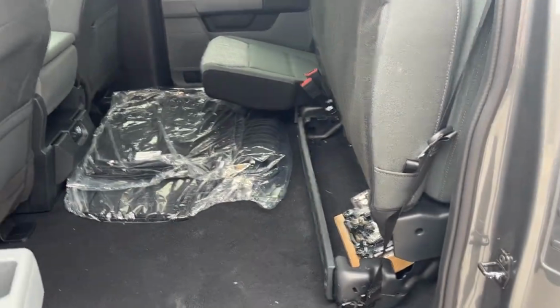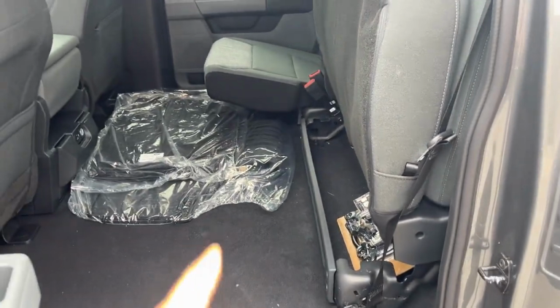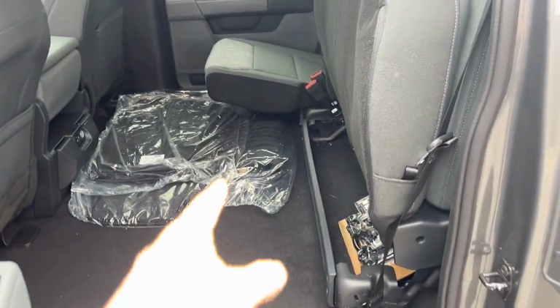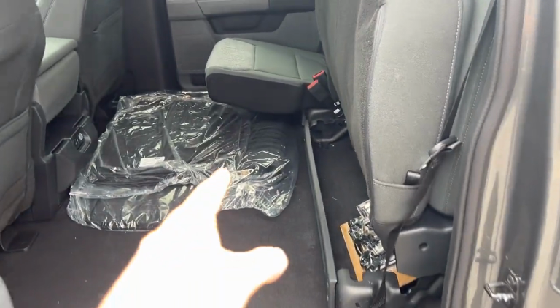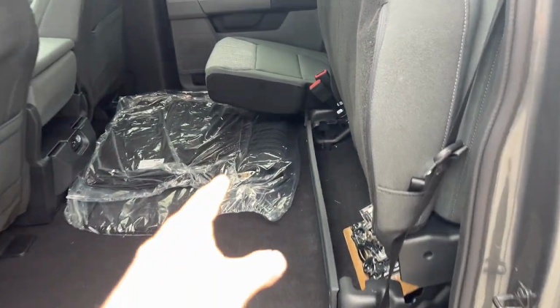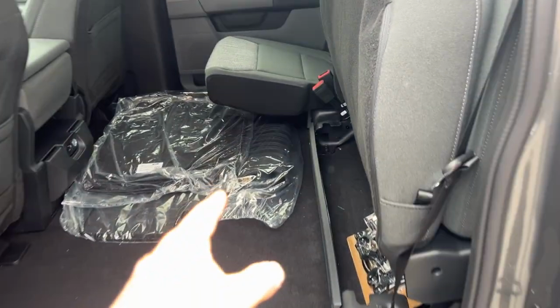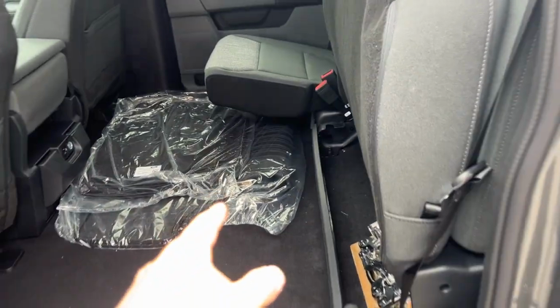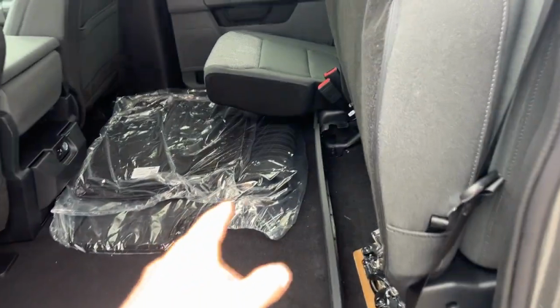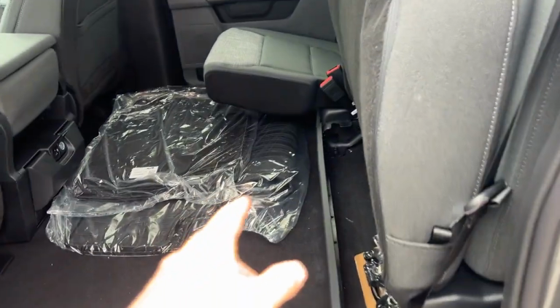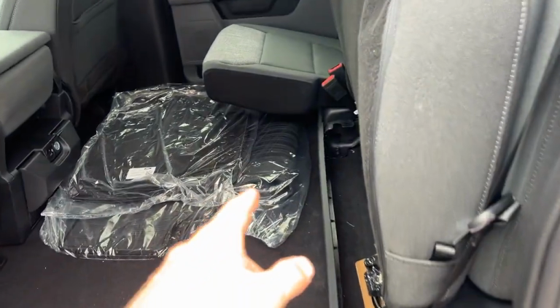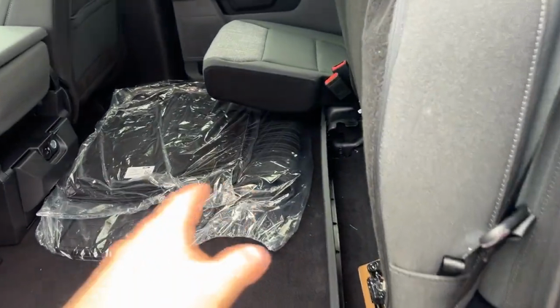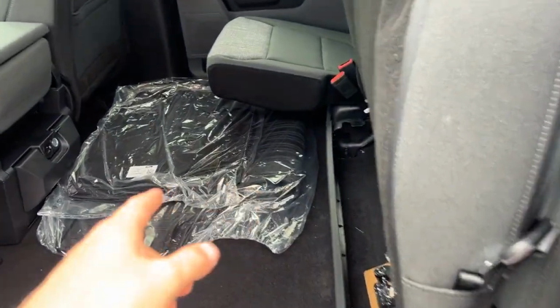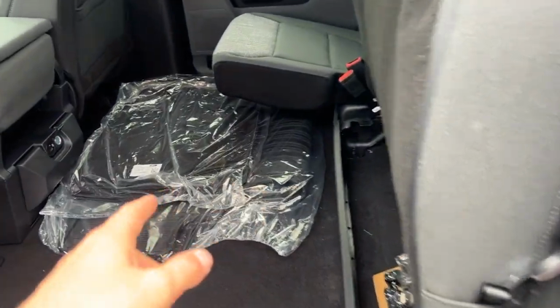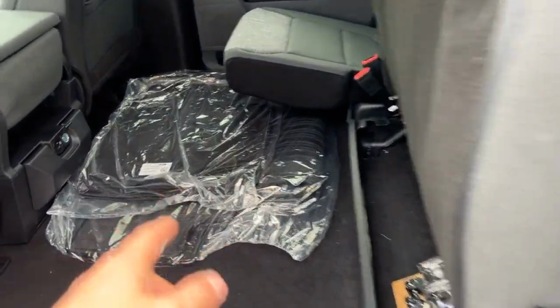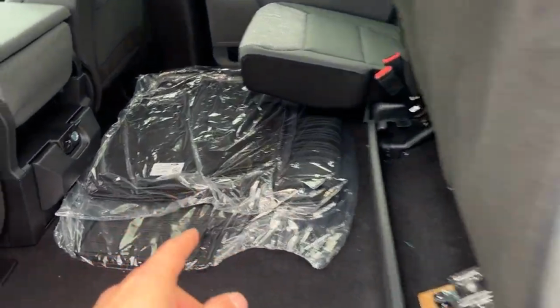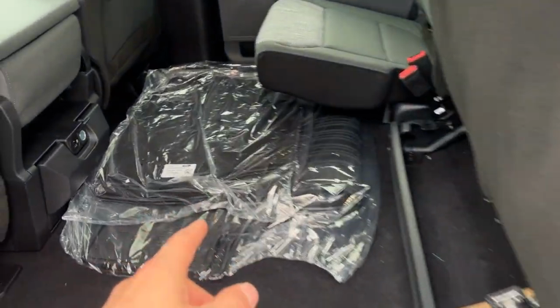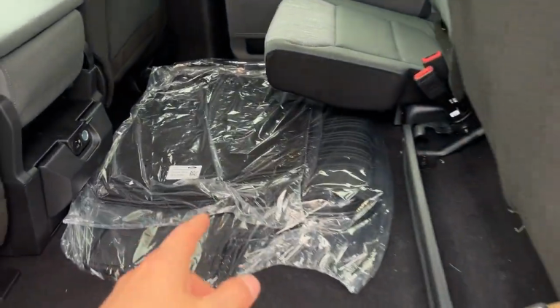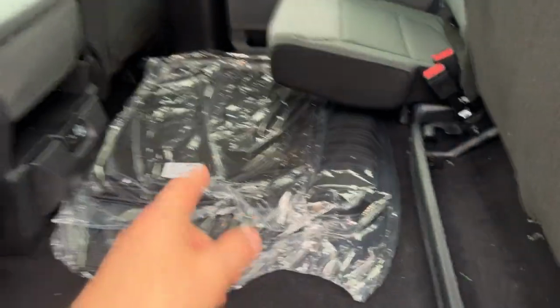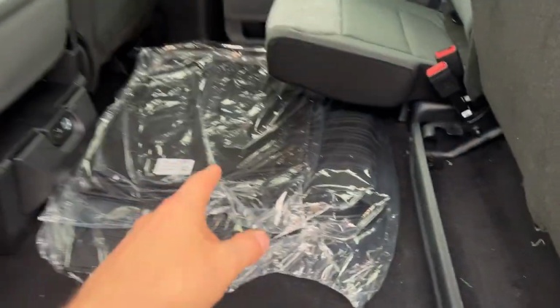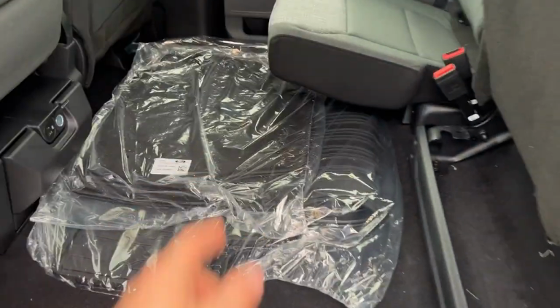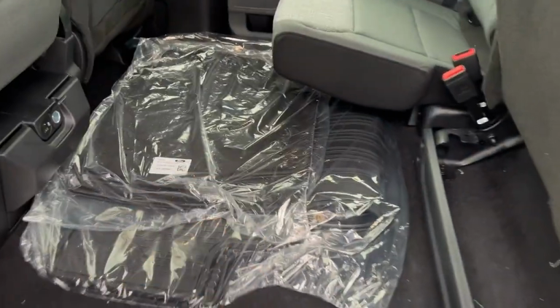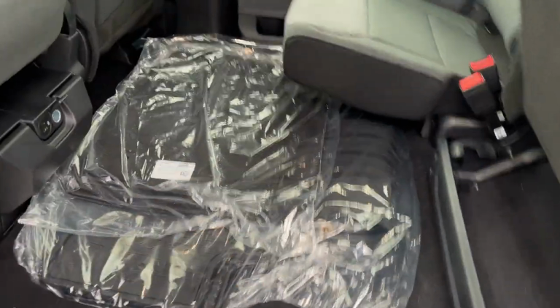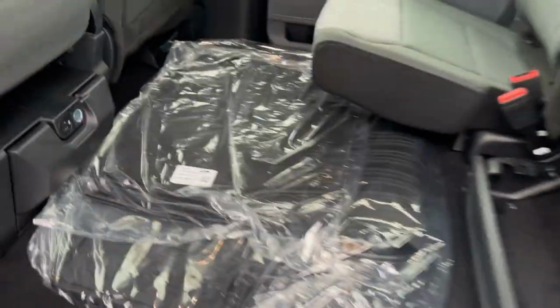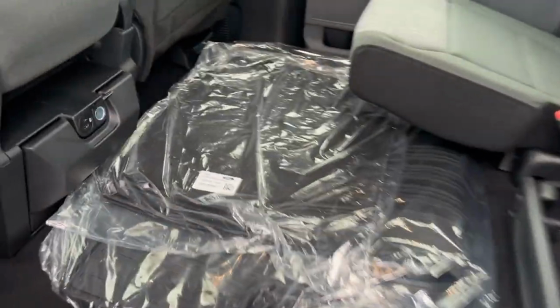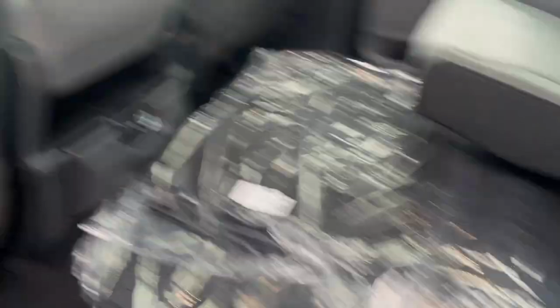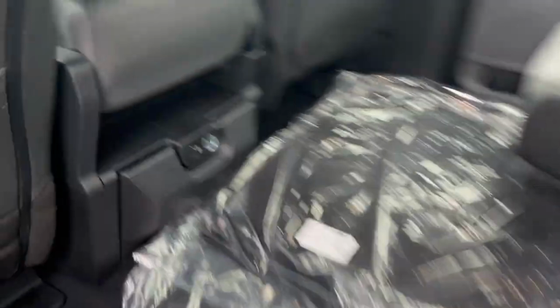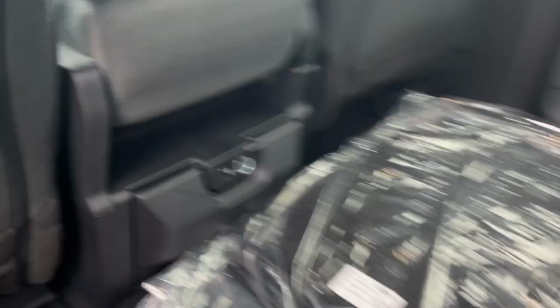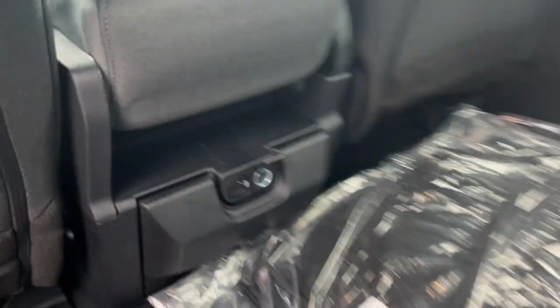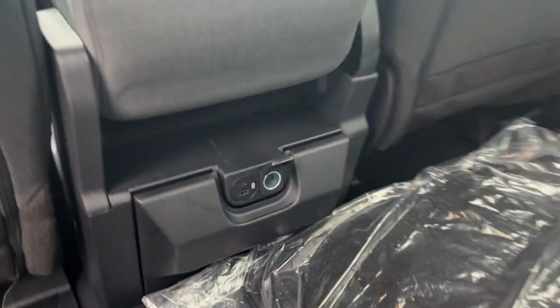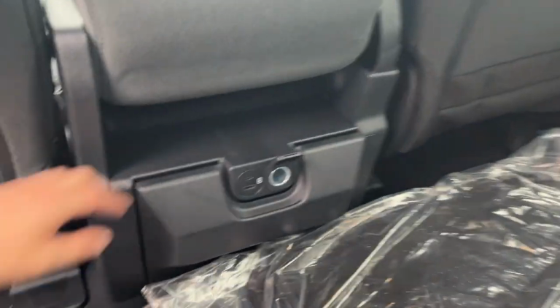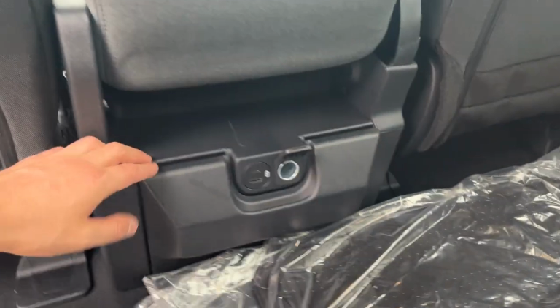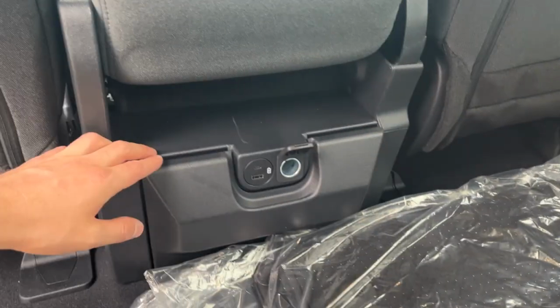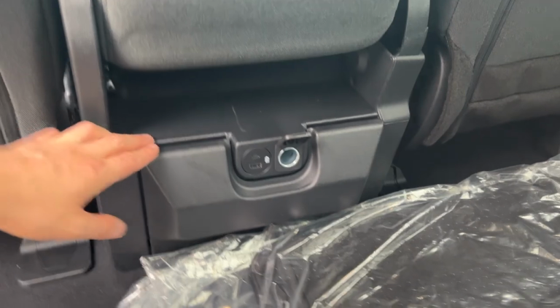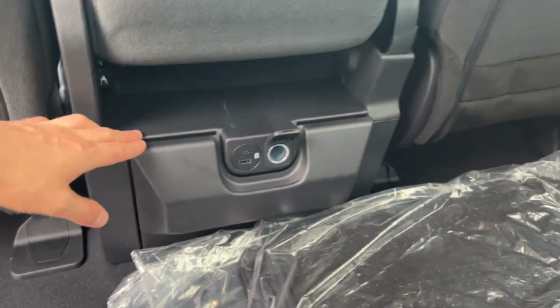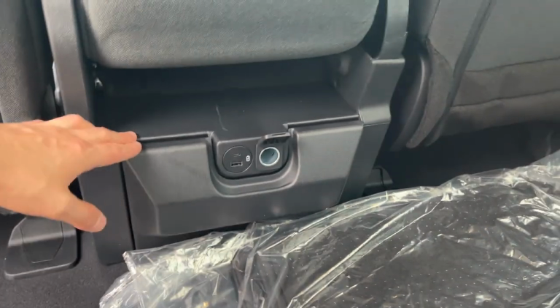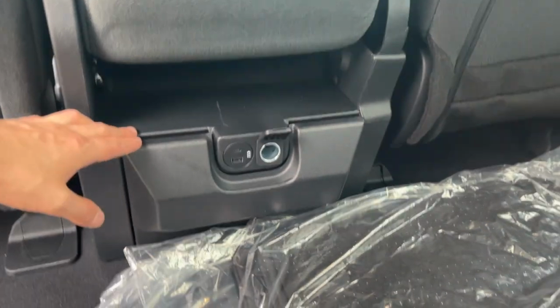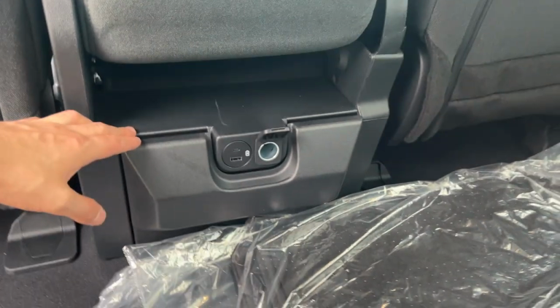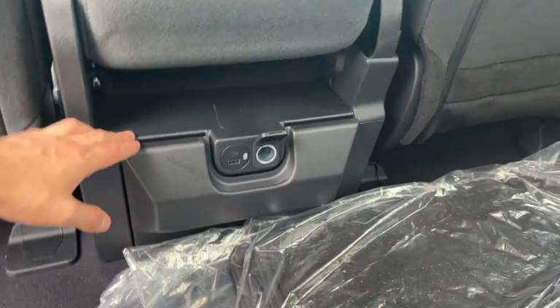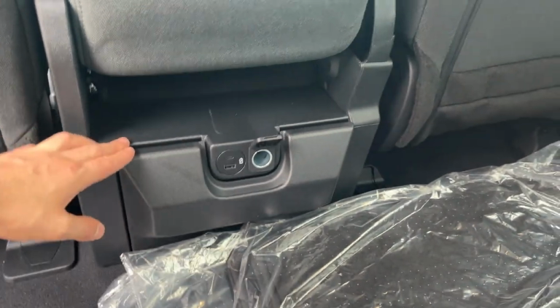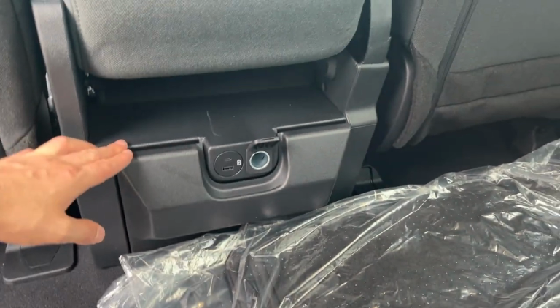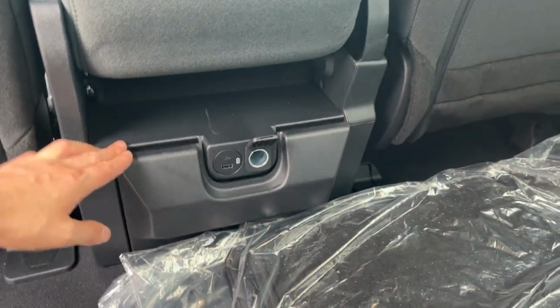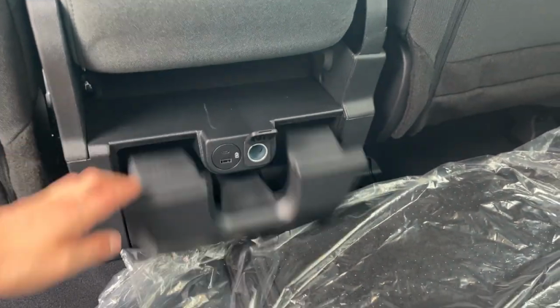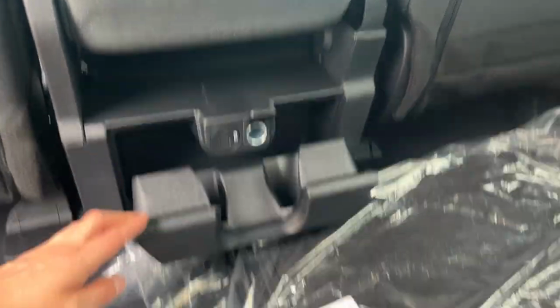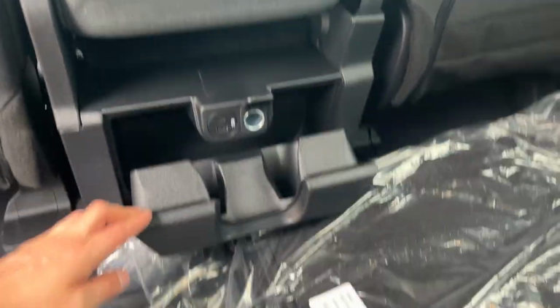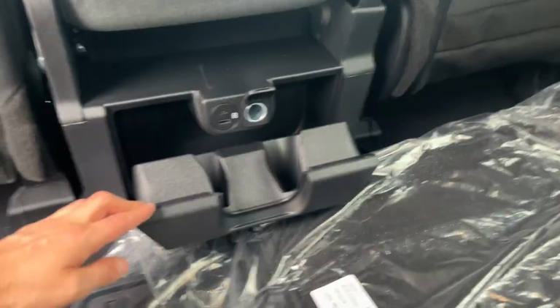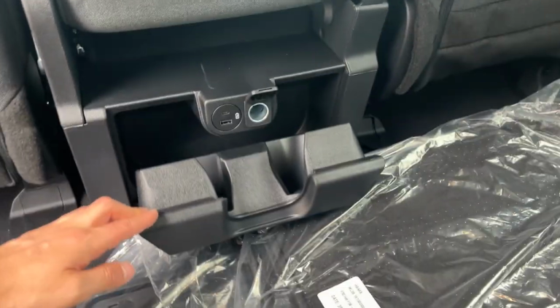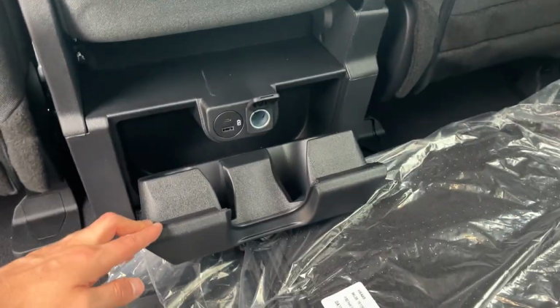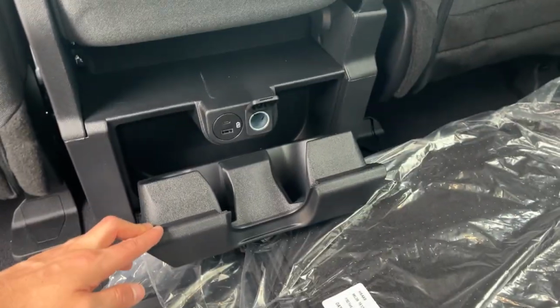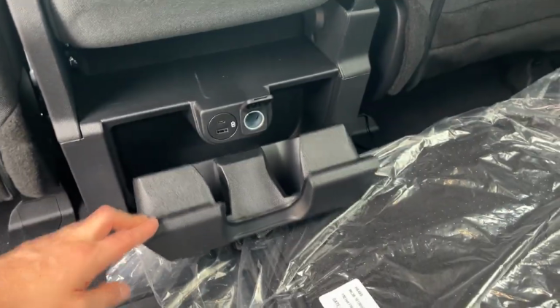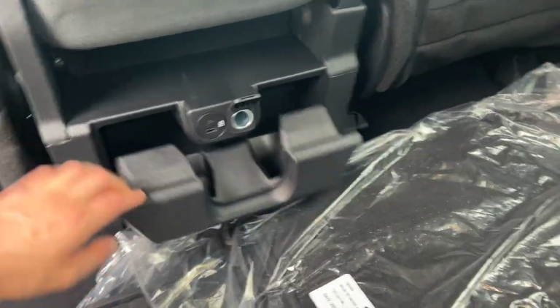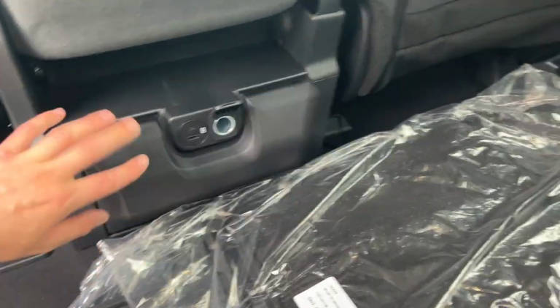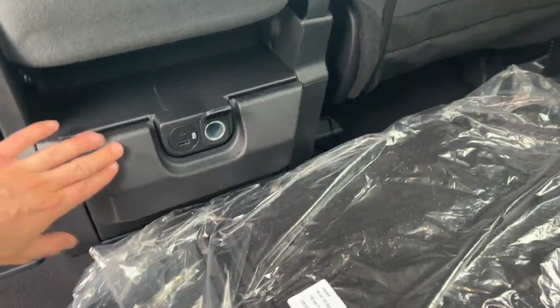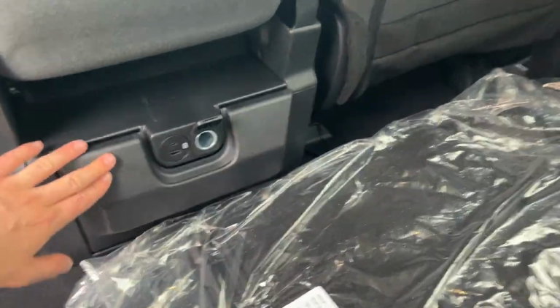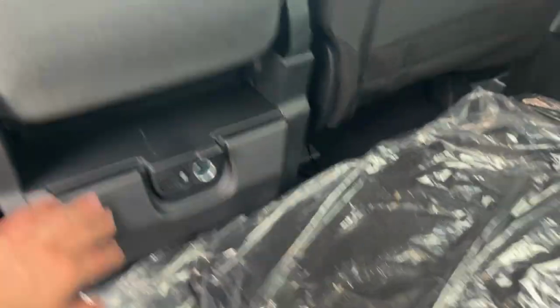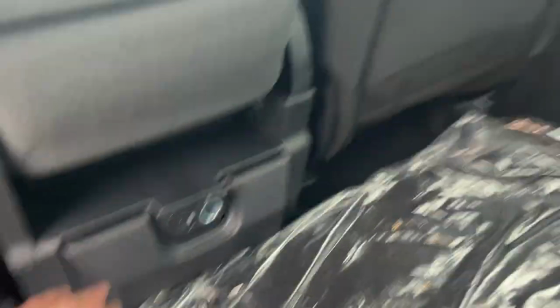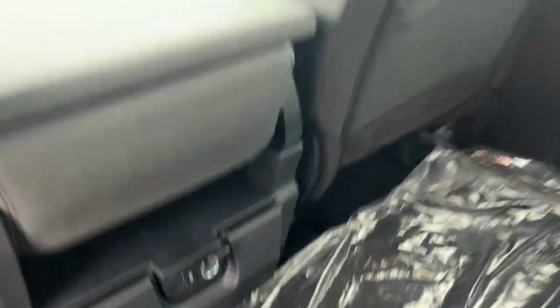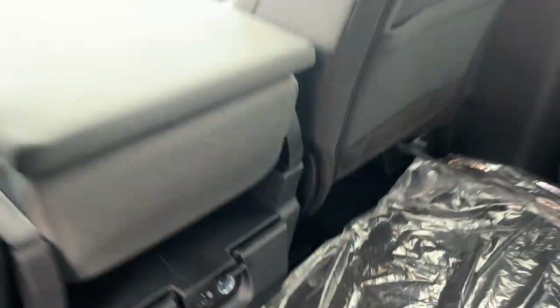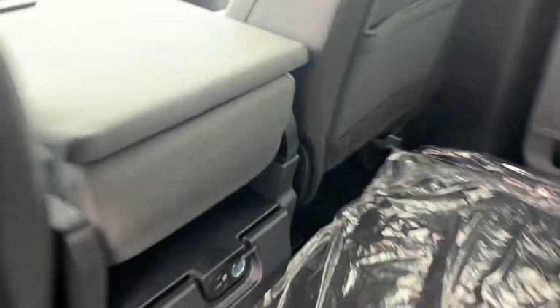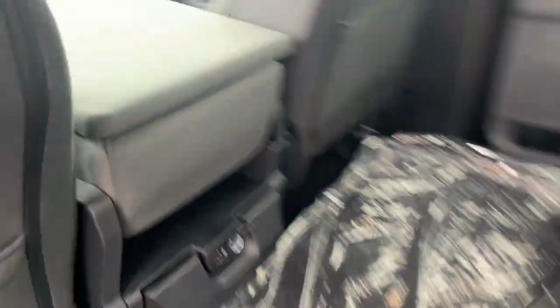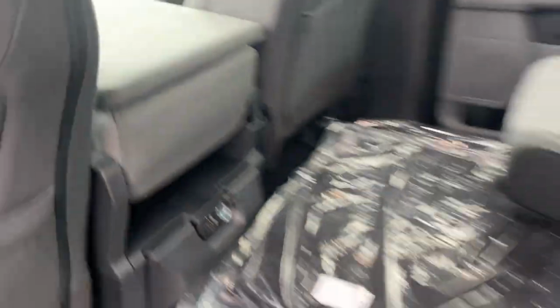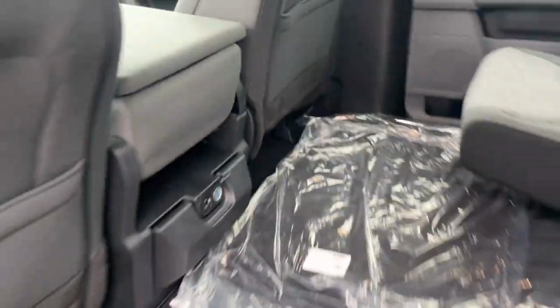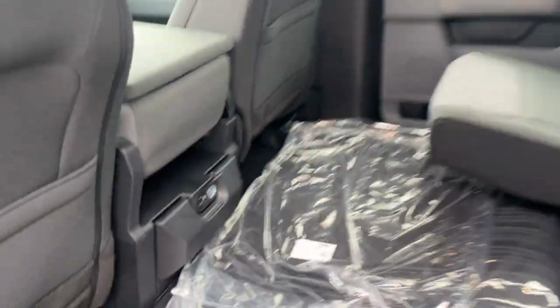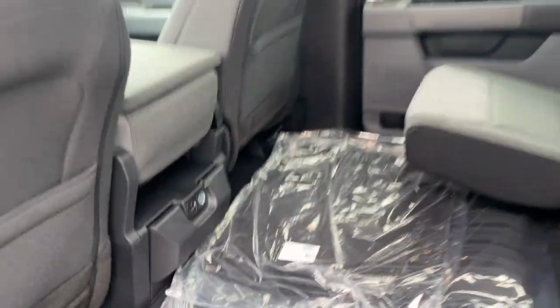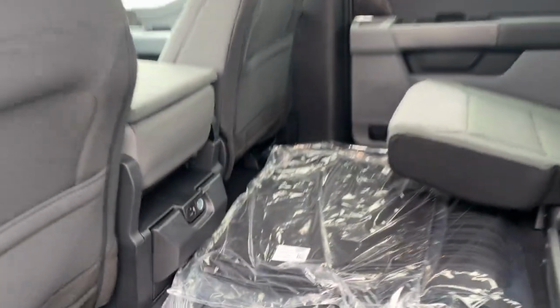You do have your floor liners for front and back, as well as carpet mats, and some power options for the rear passengers, as well as their own cup holders which fold down from there.